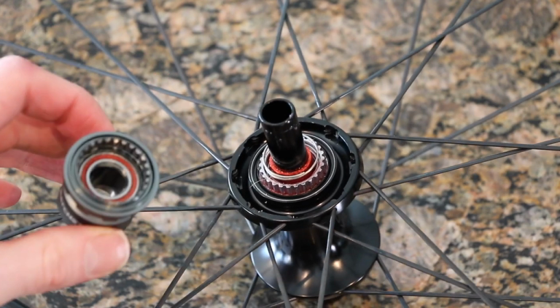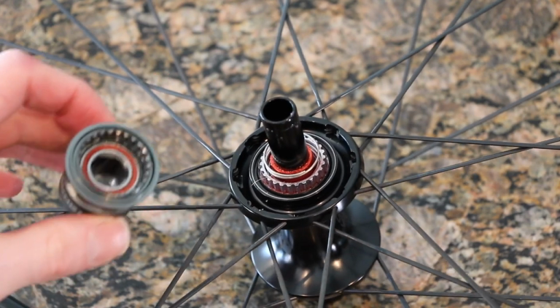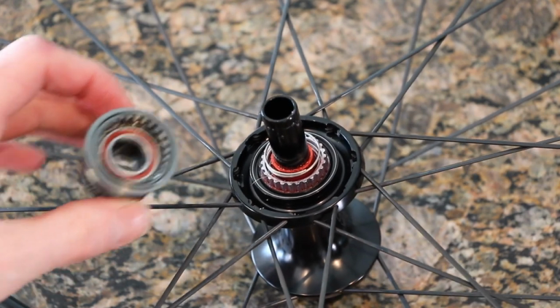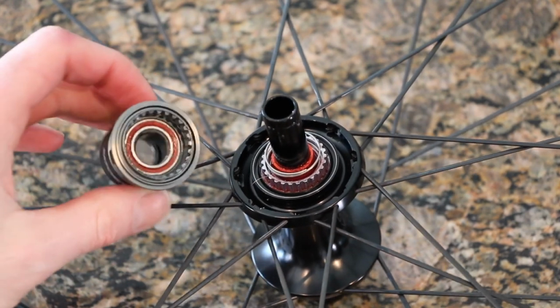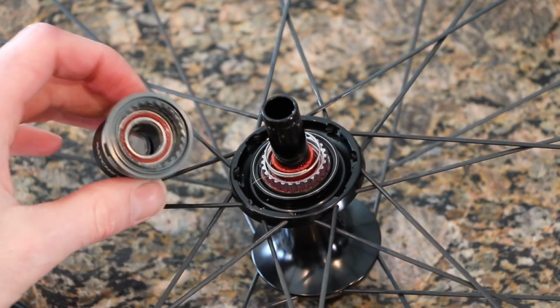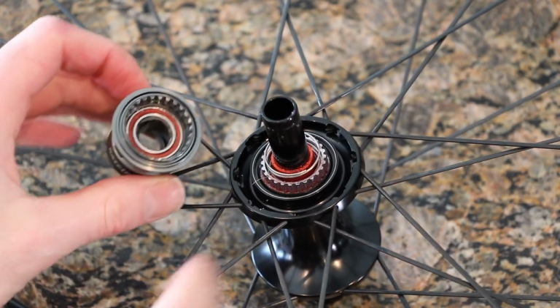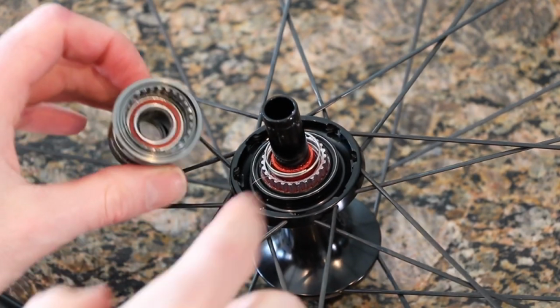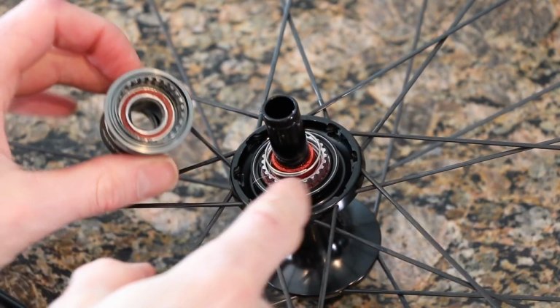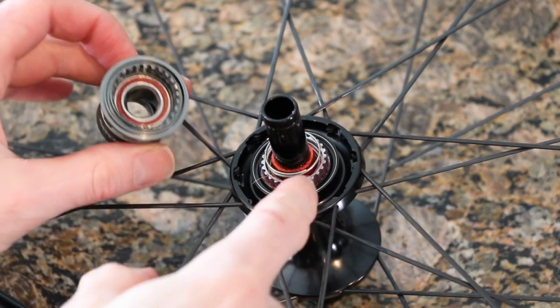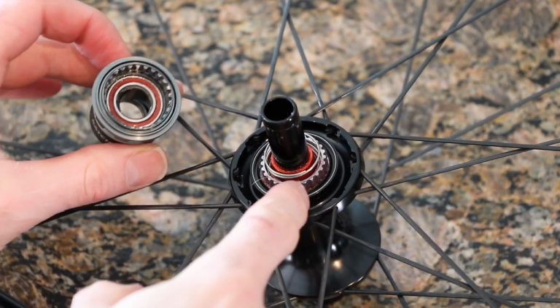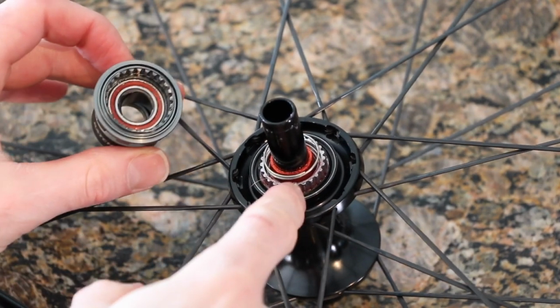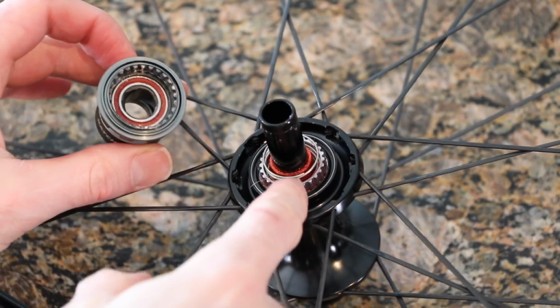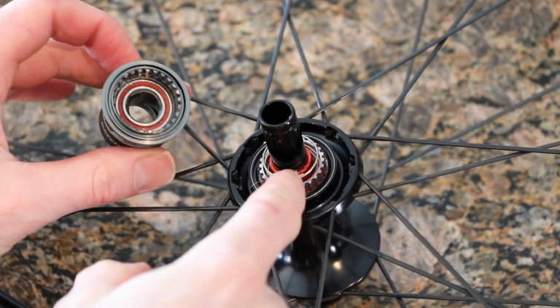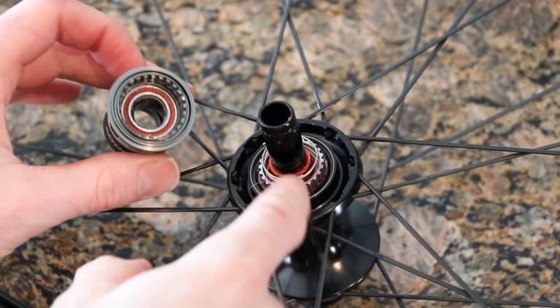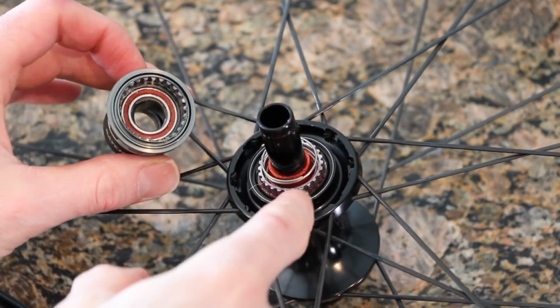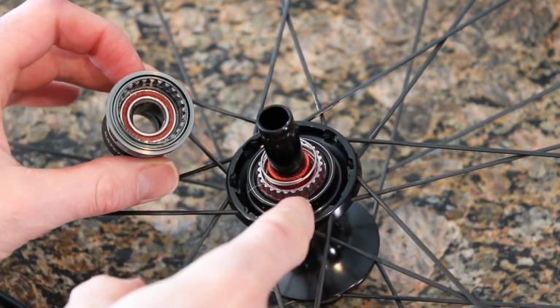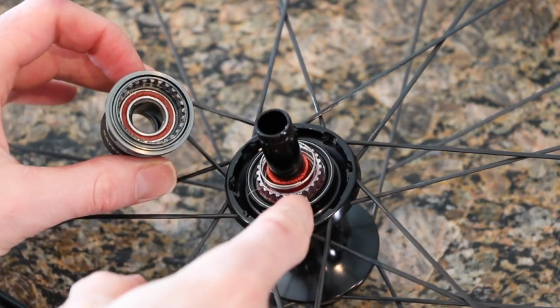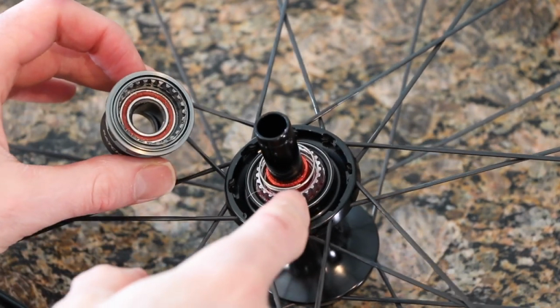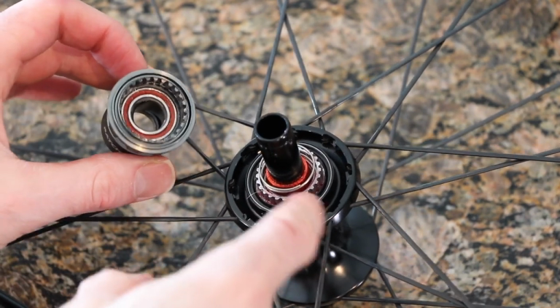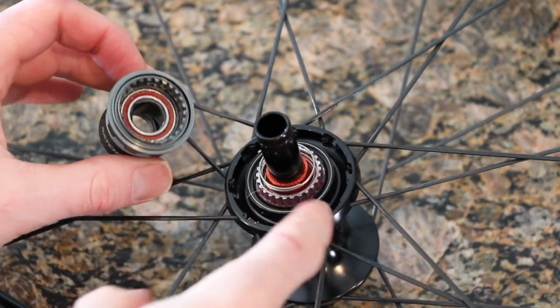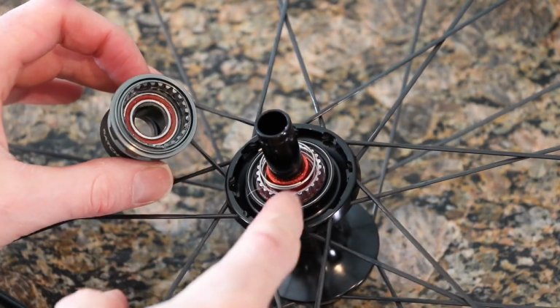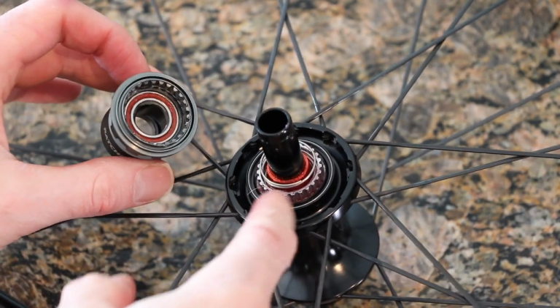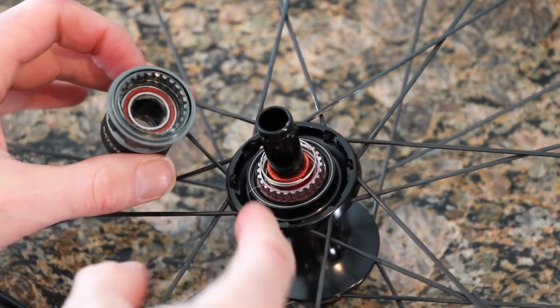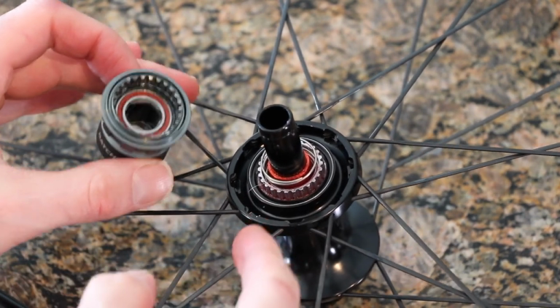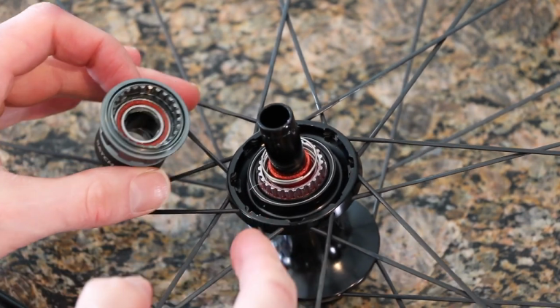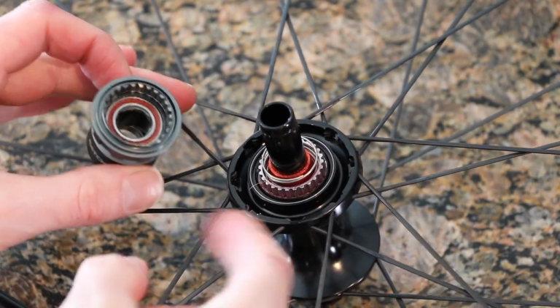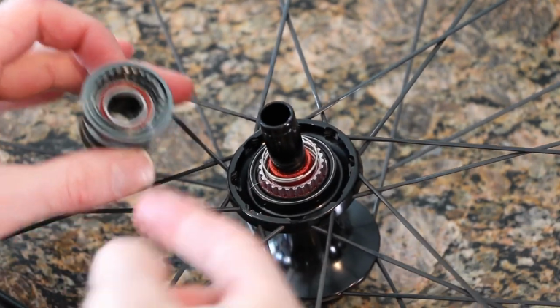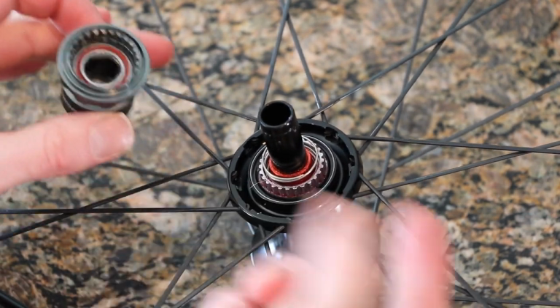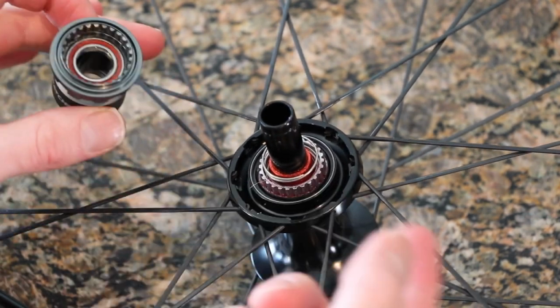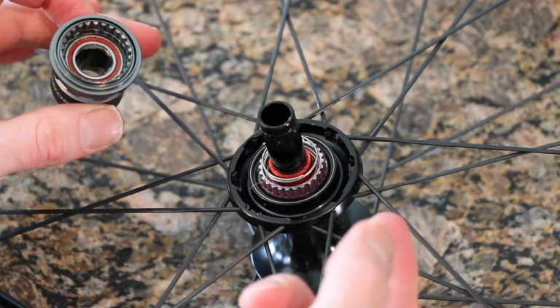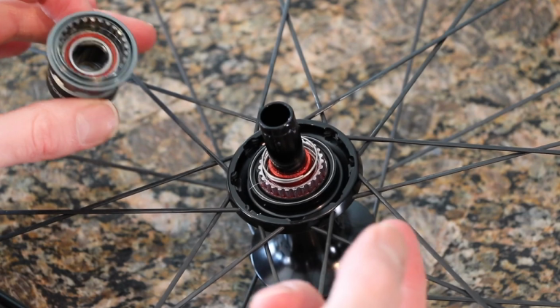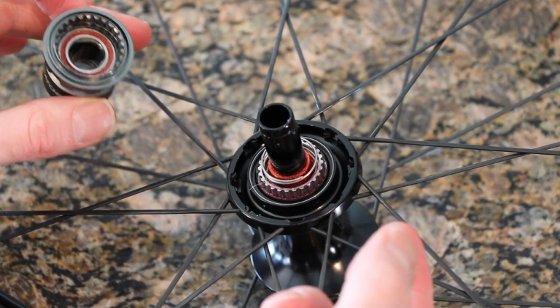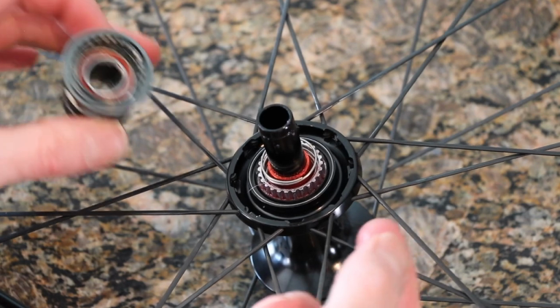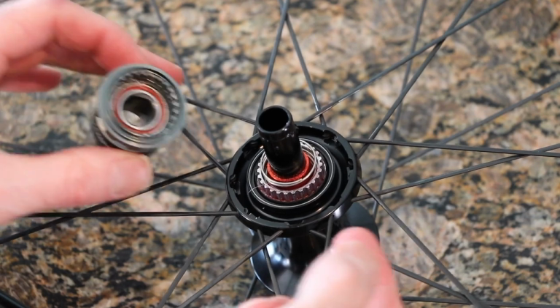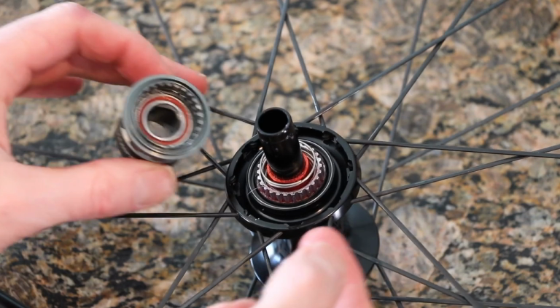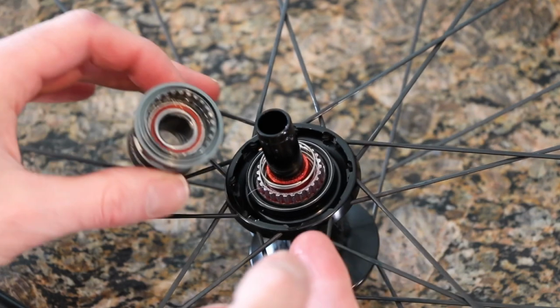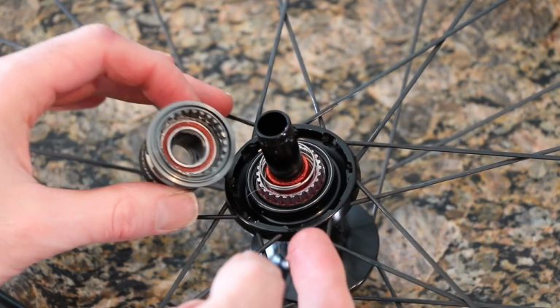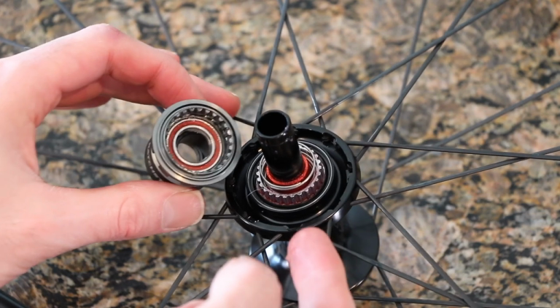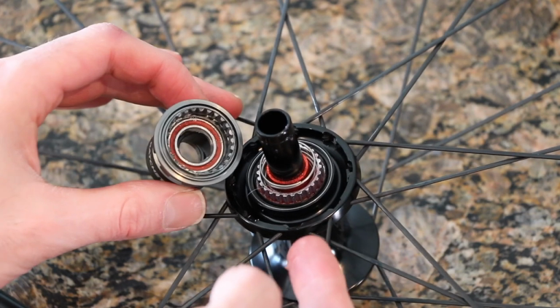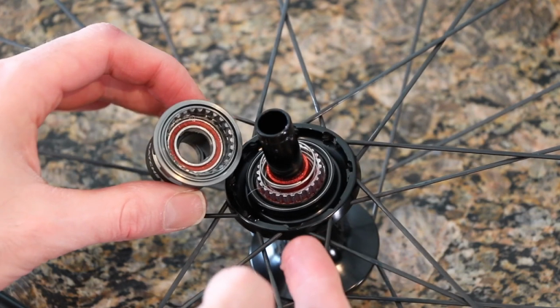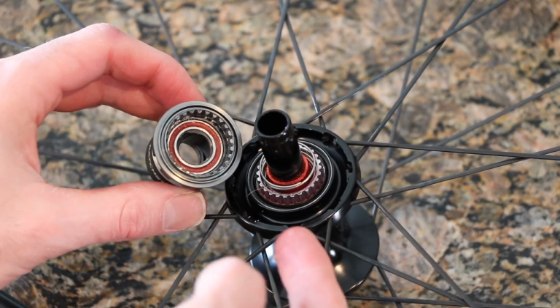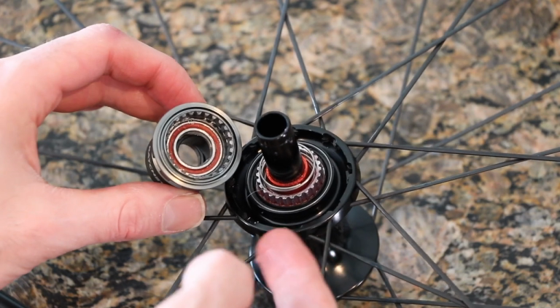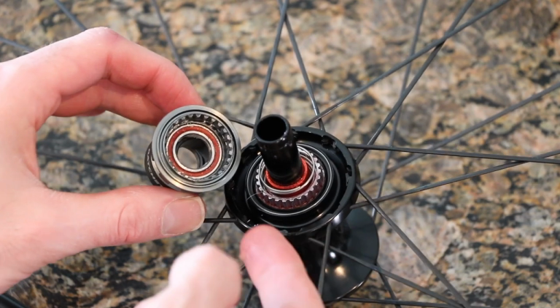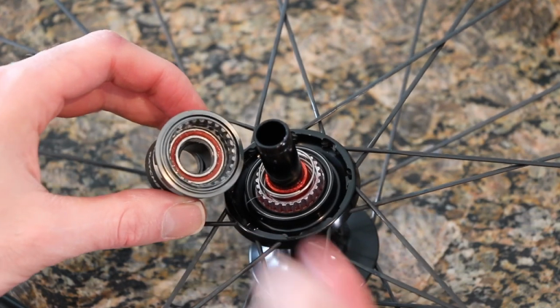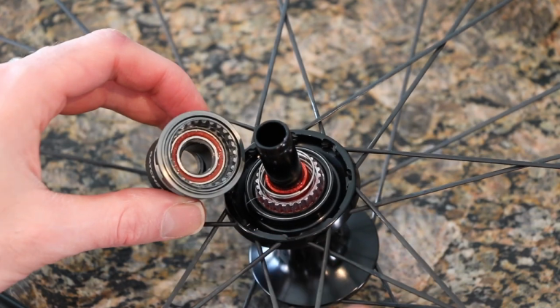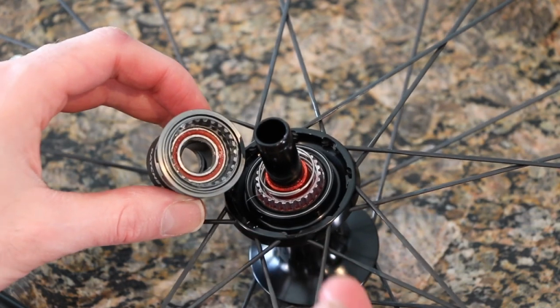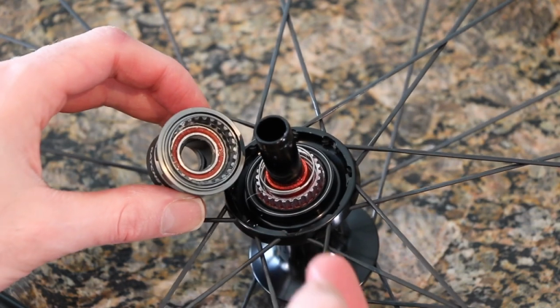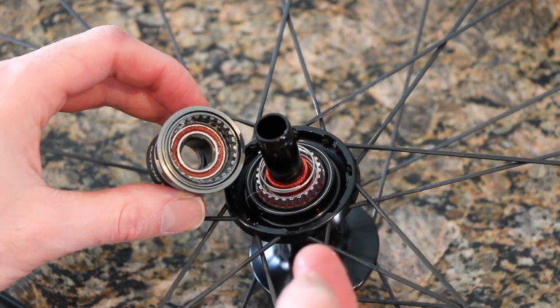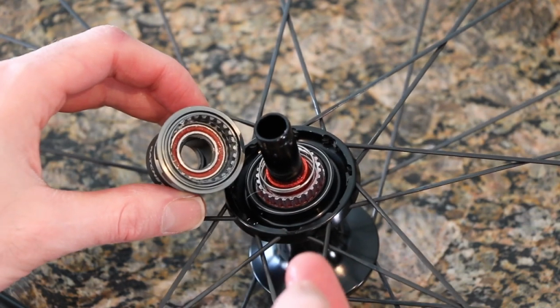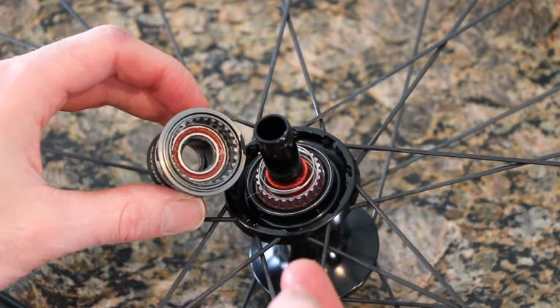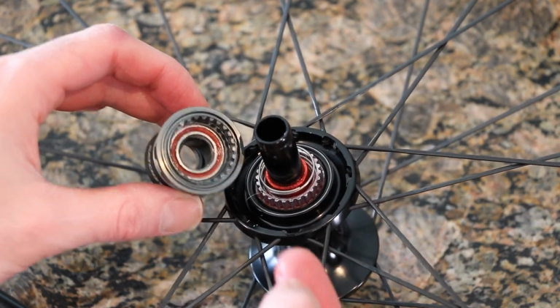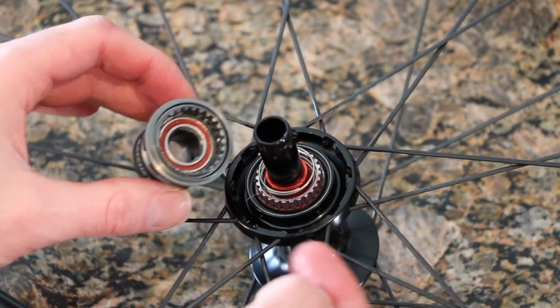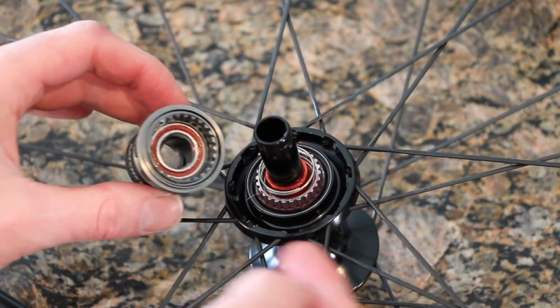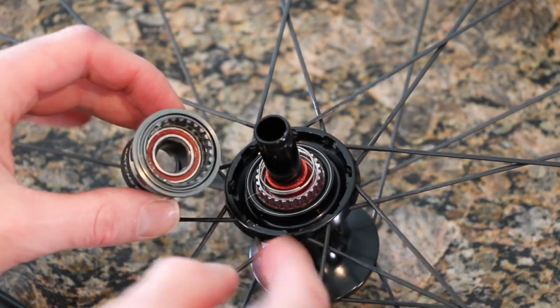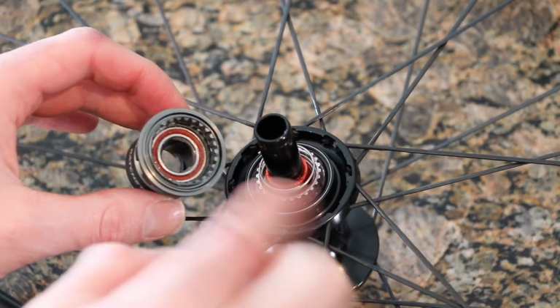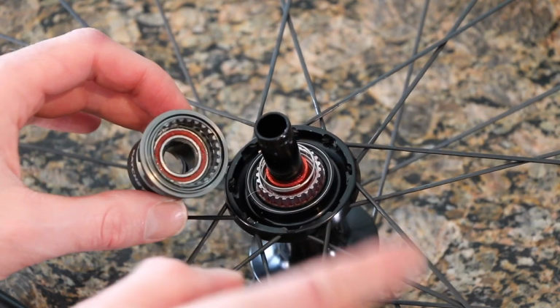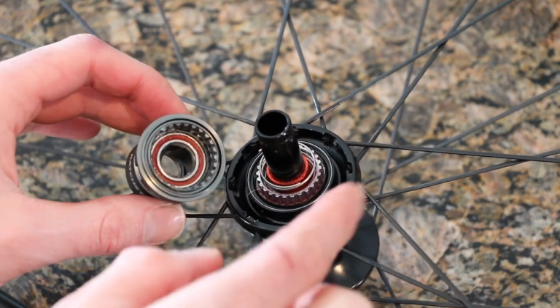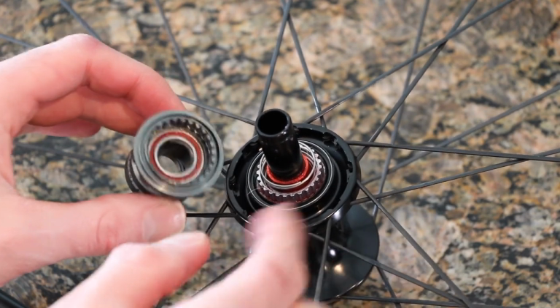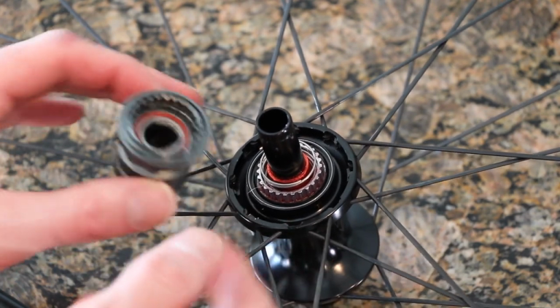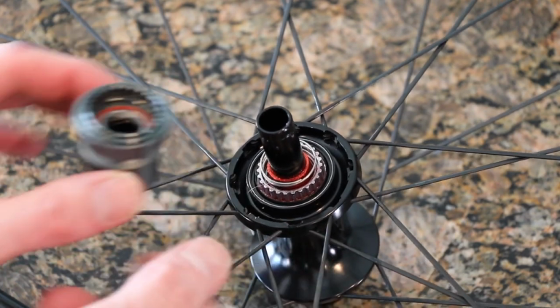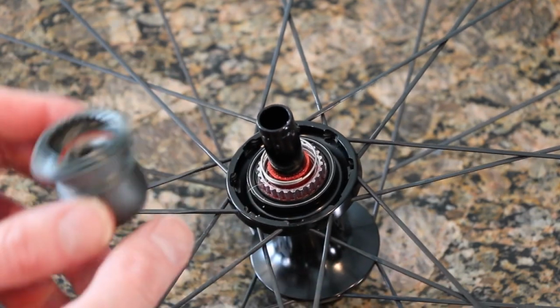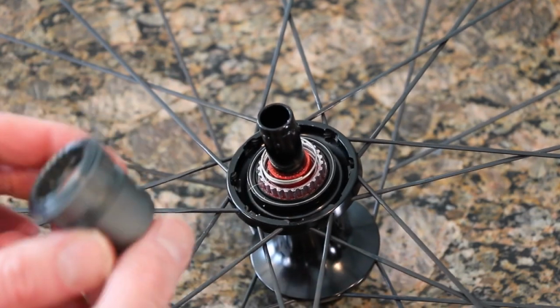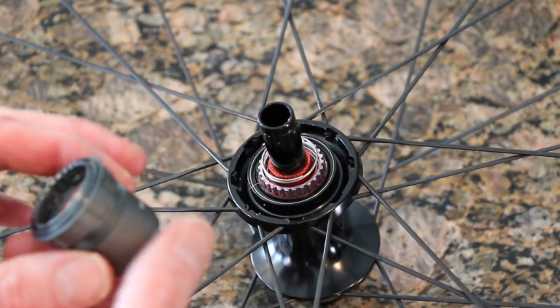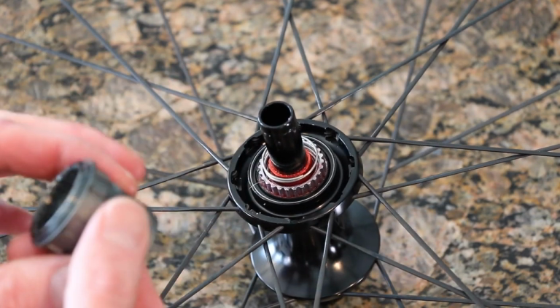Fun fact on the ratchets: they do not require grease. The louder you want it to be, you can either put a little oil on there or remove it completely.